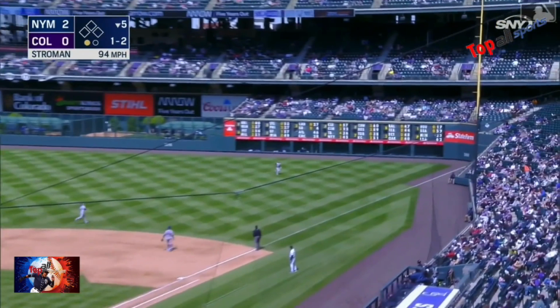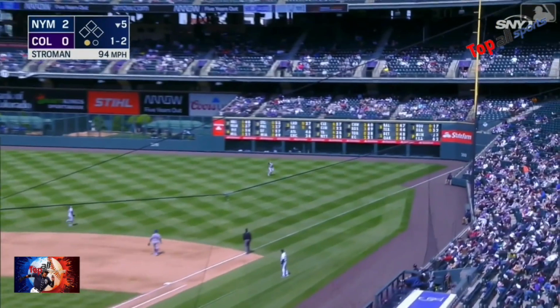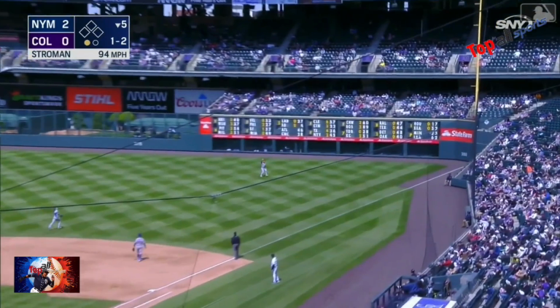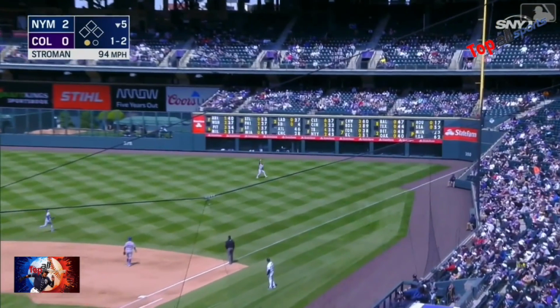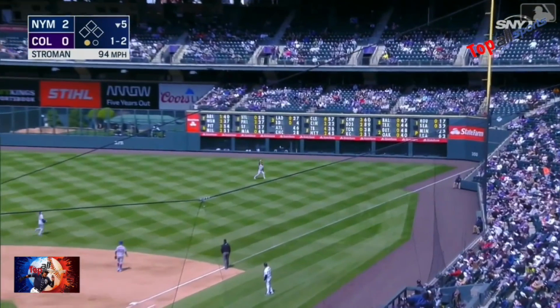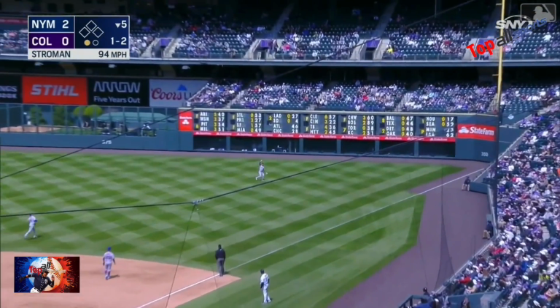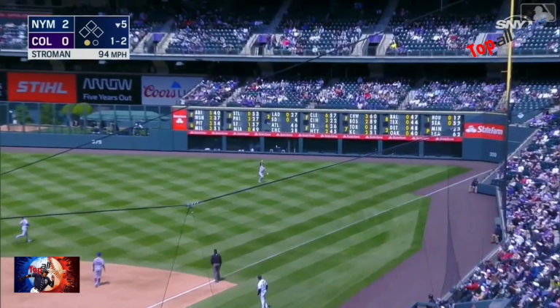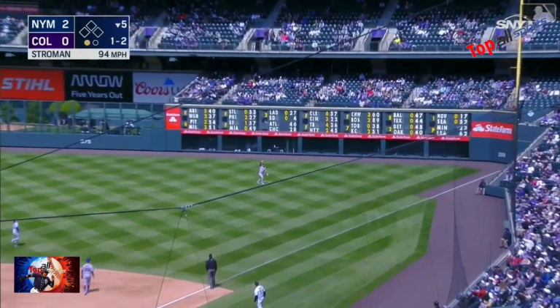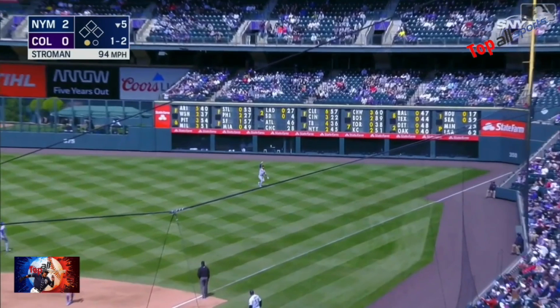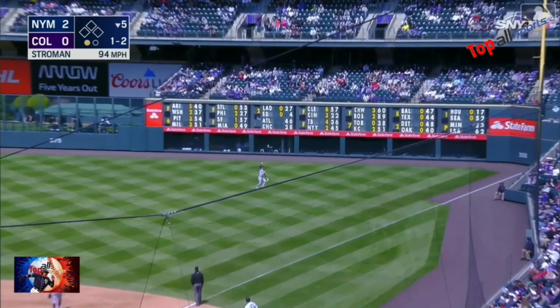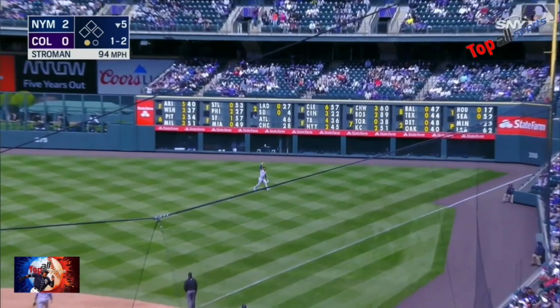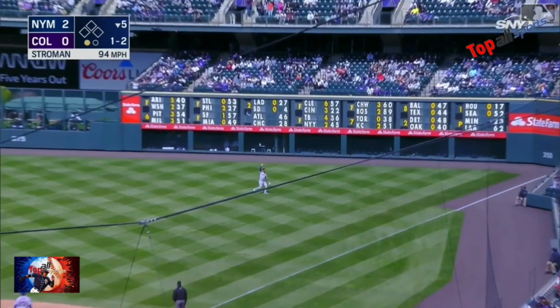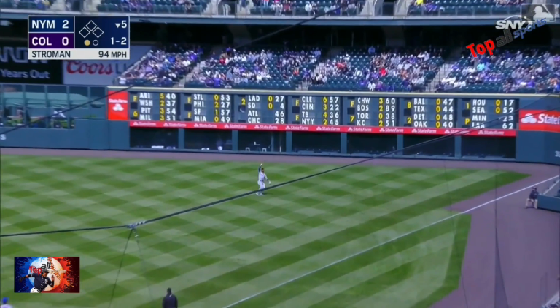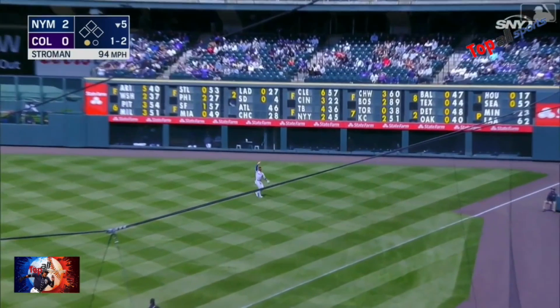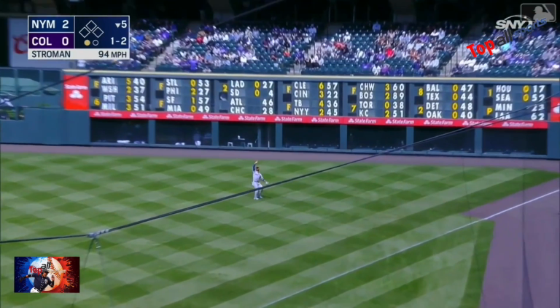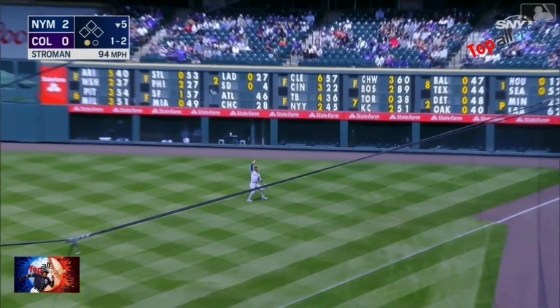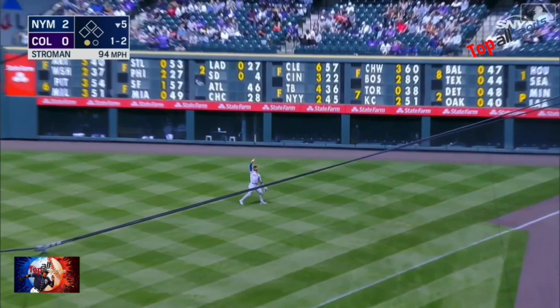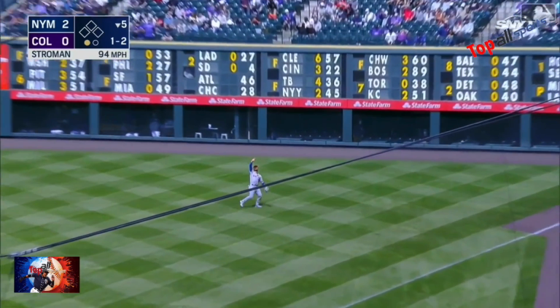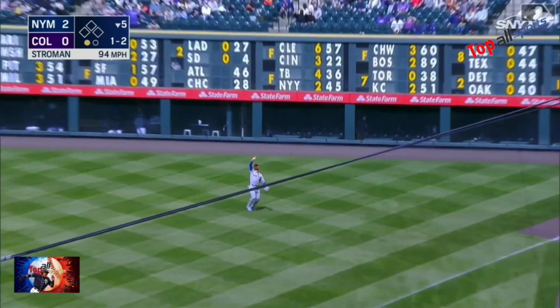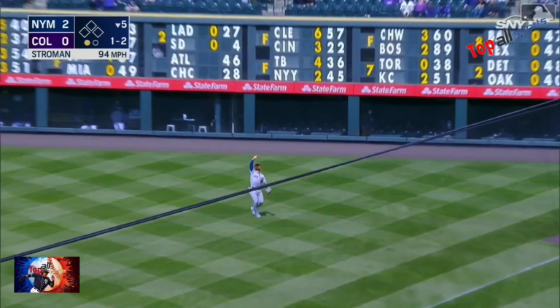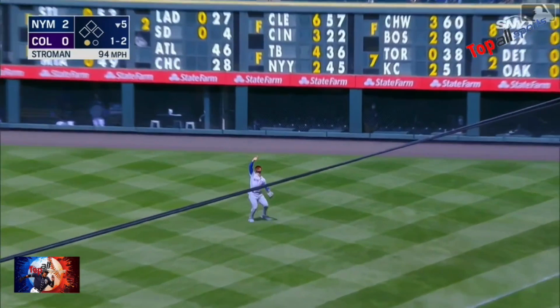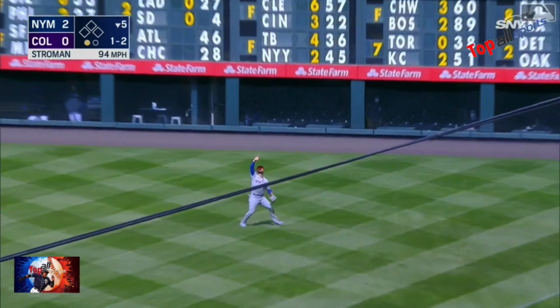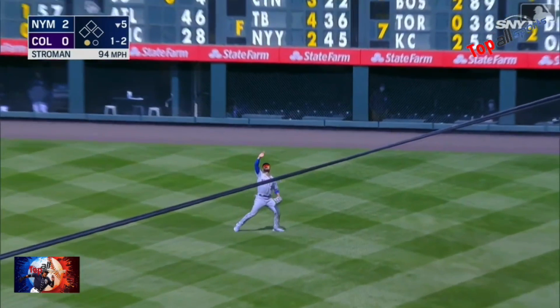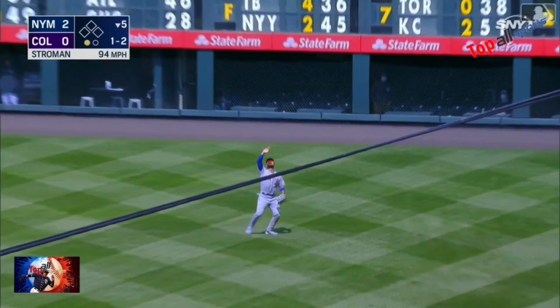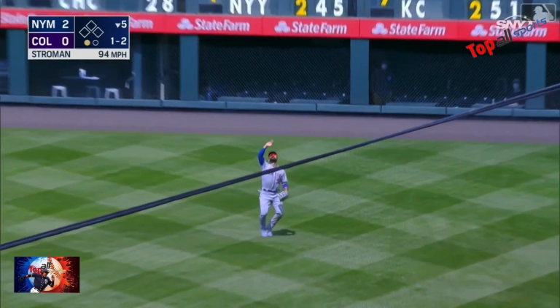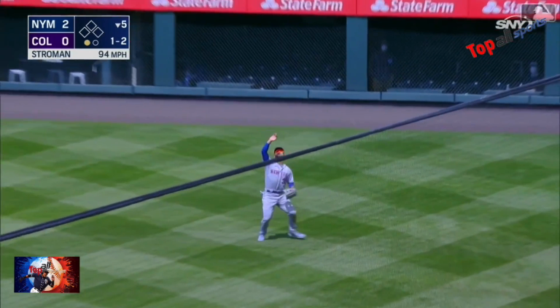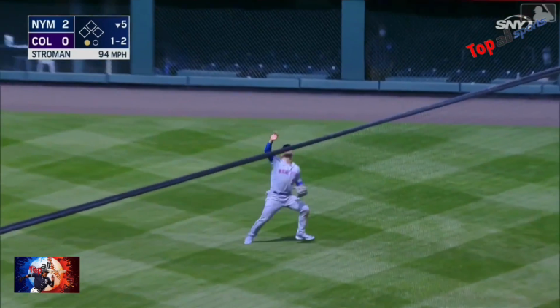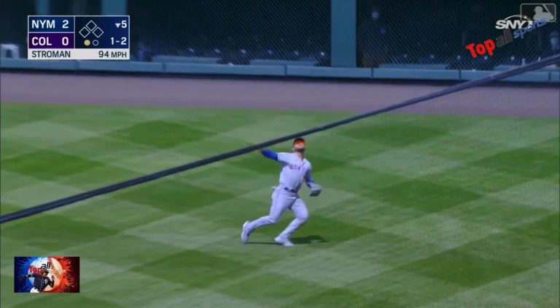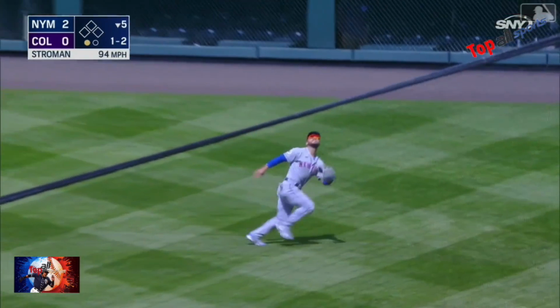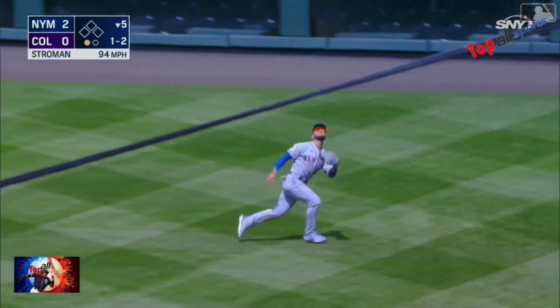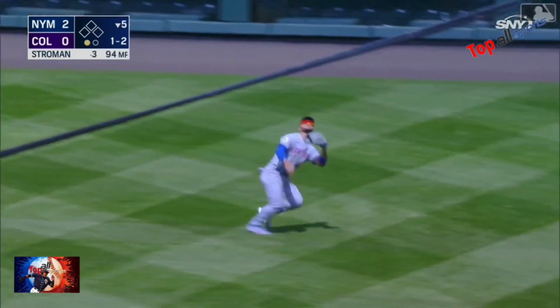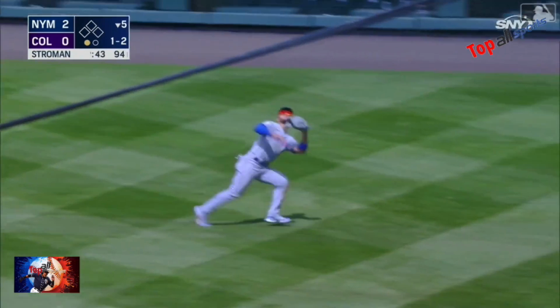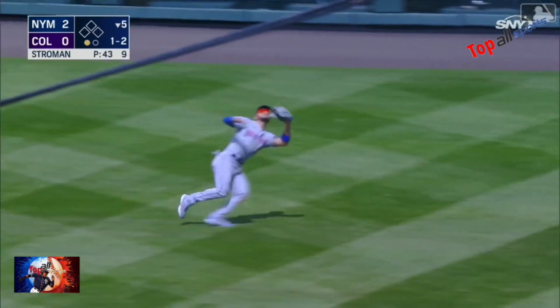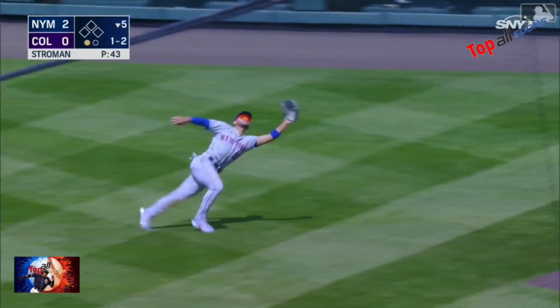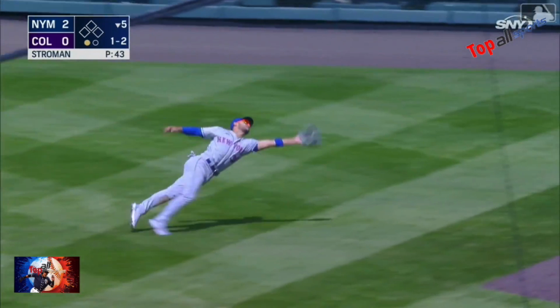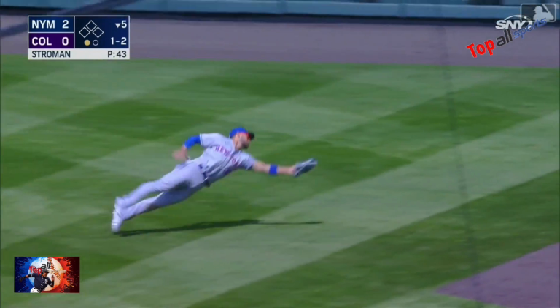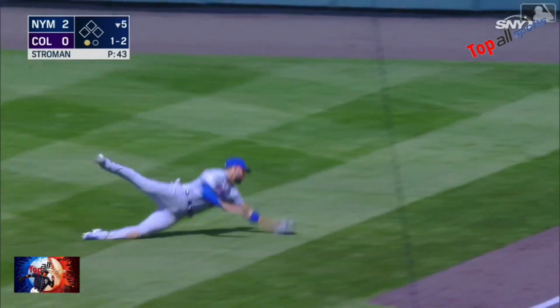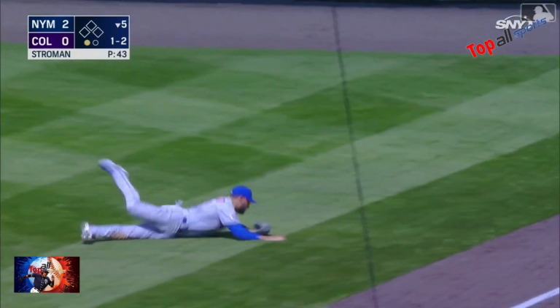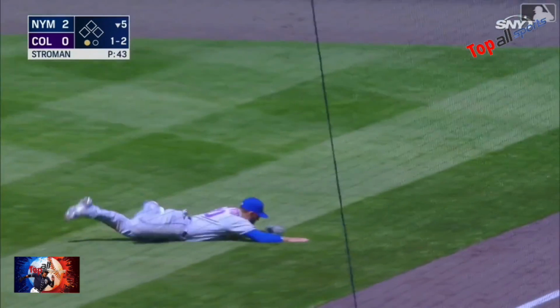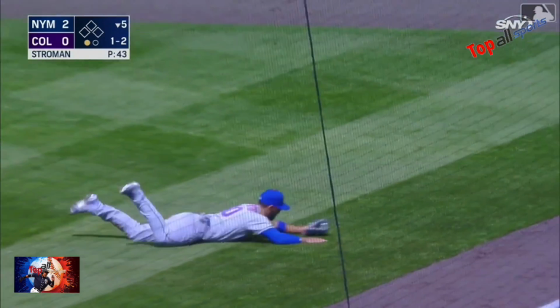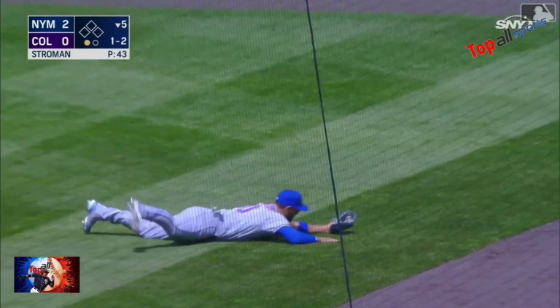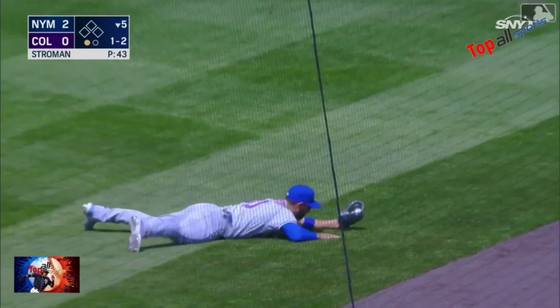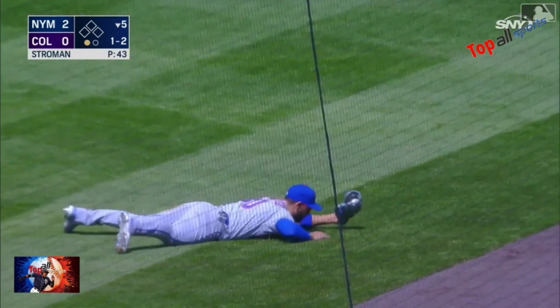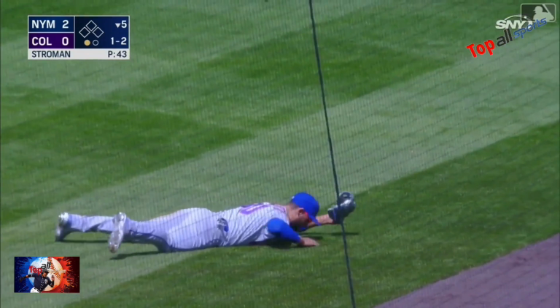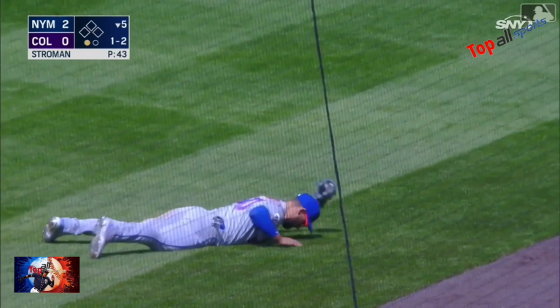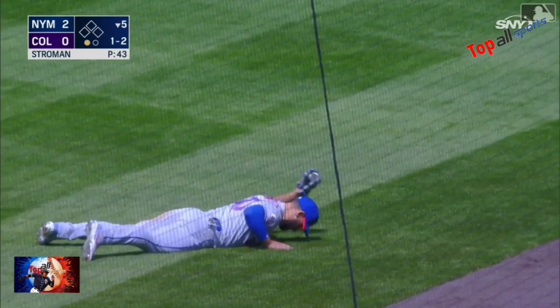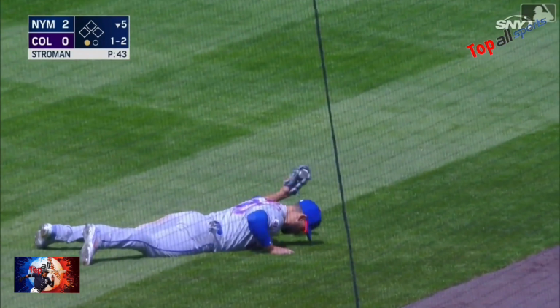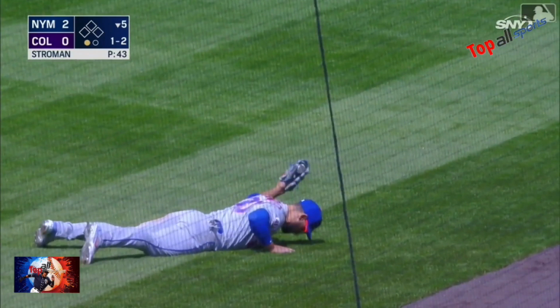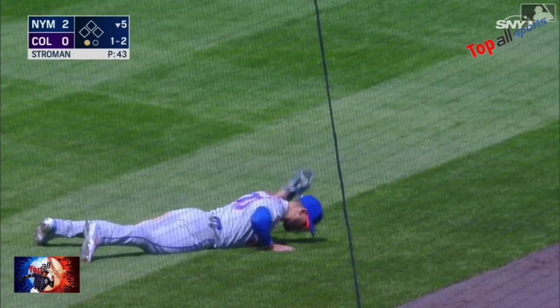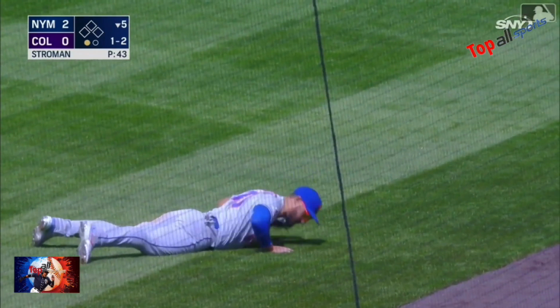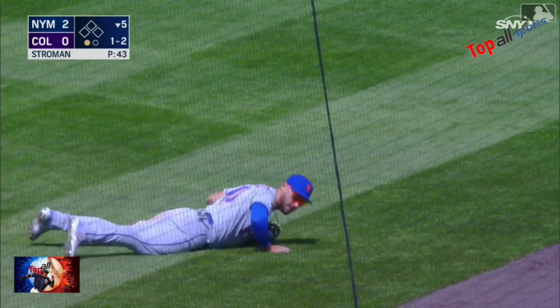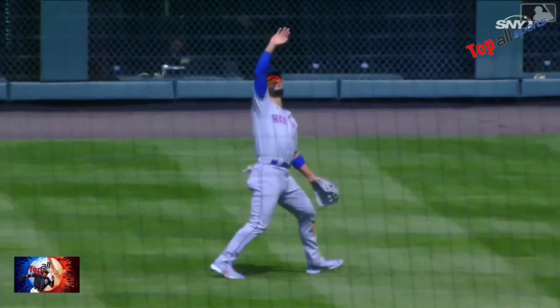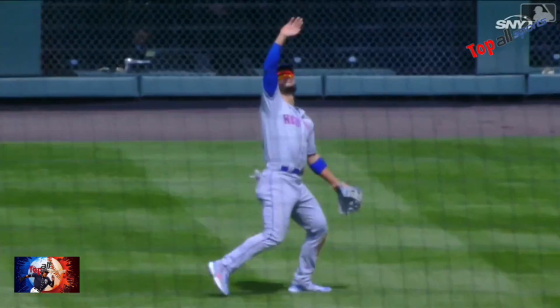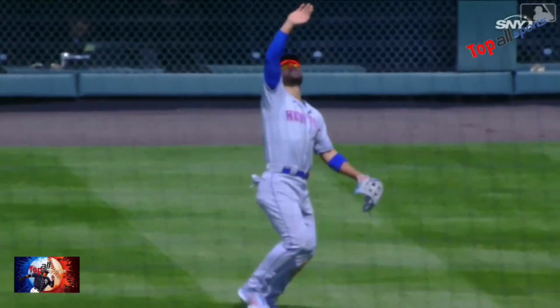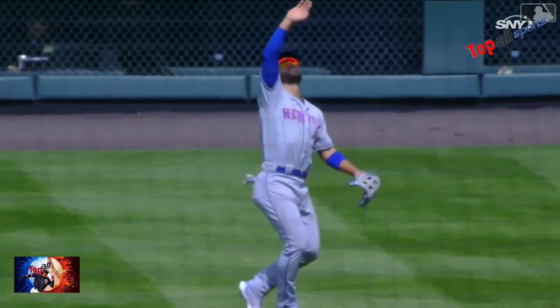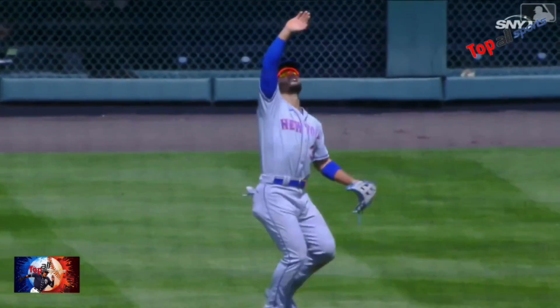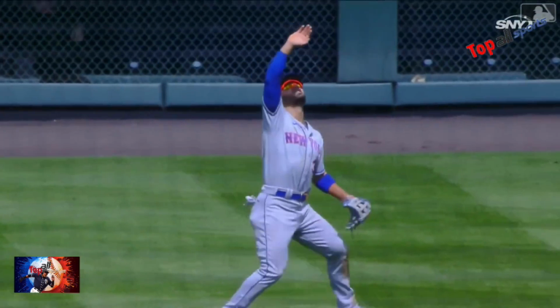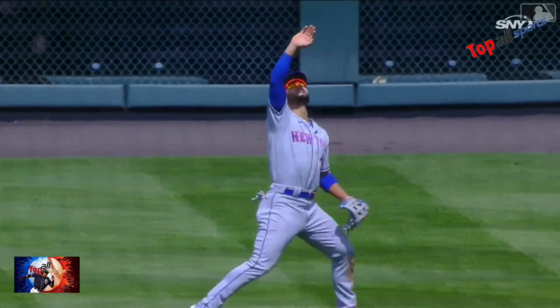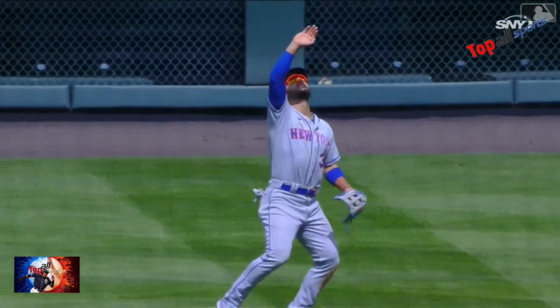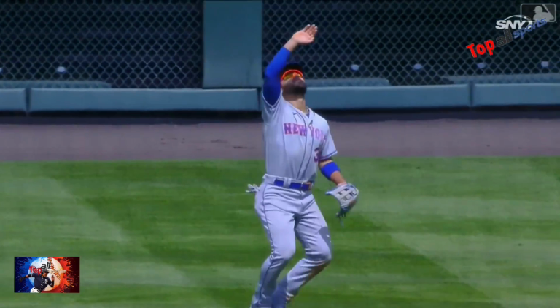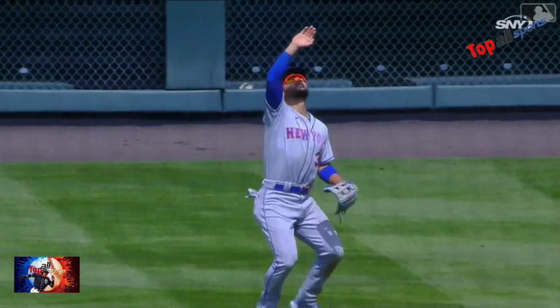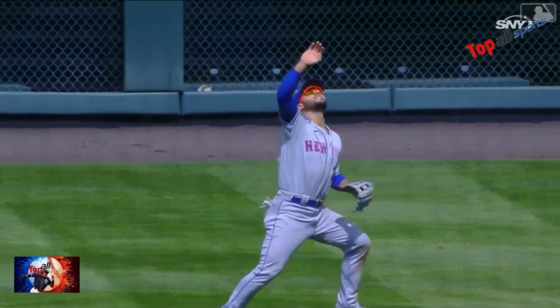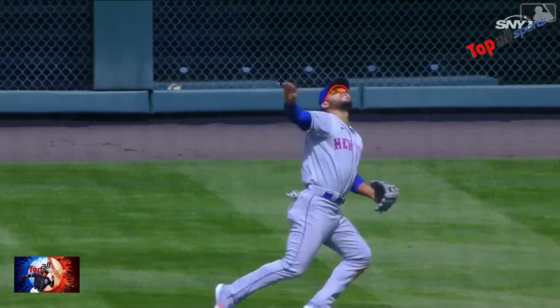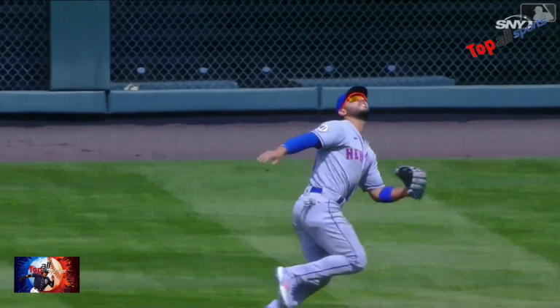Fly ball into right field. Conforto having to deal with the sun — and he makes the diving catch. Oh wow.